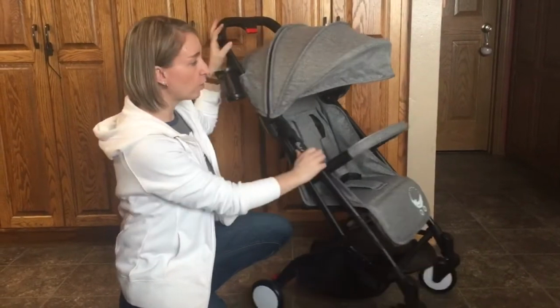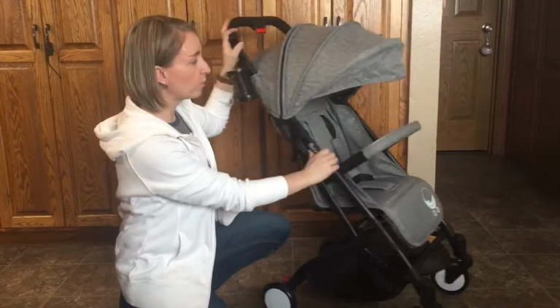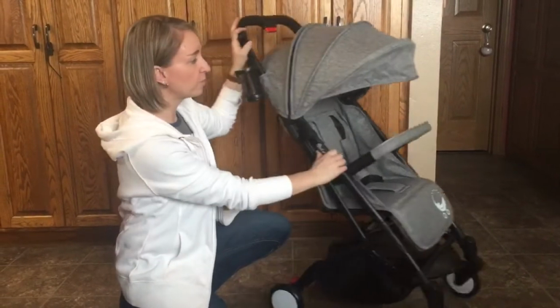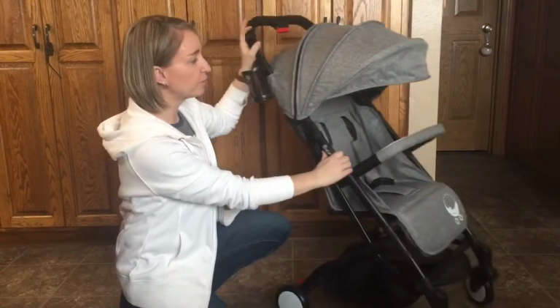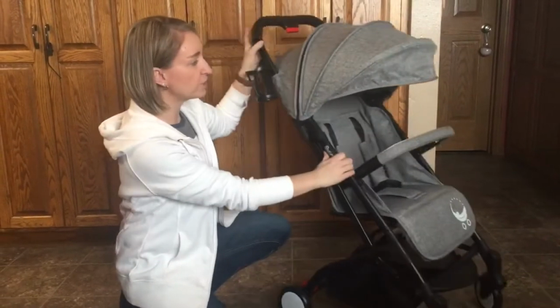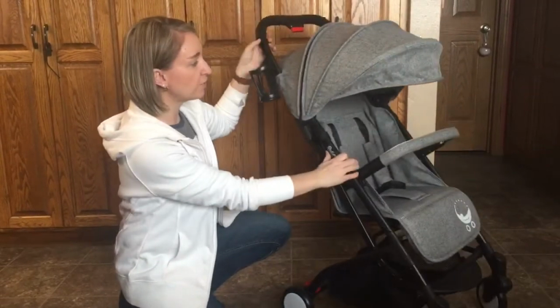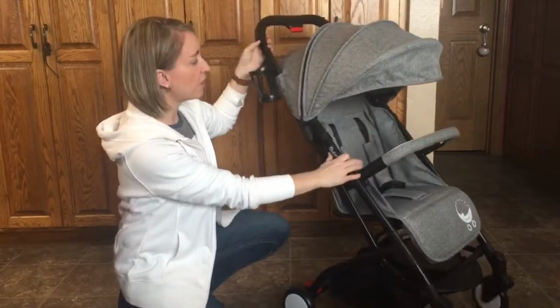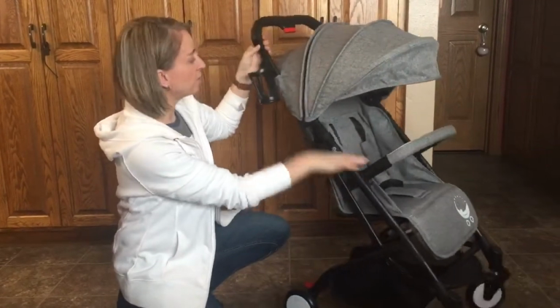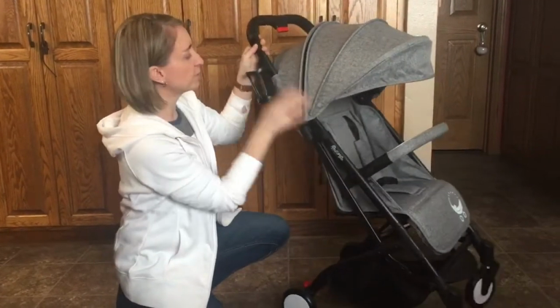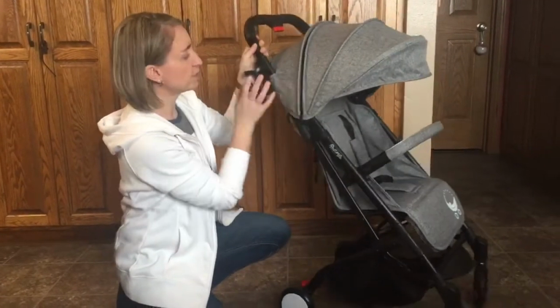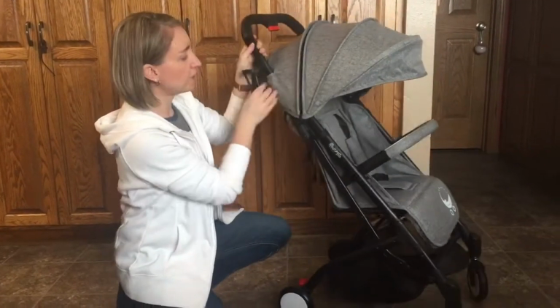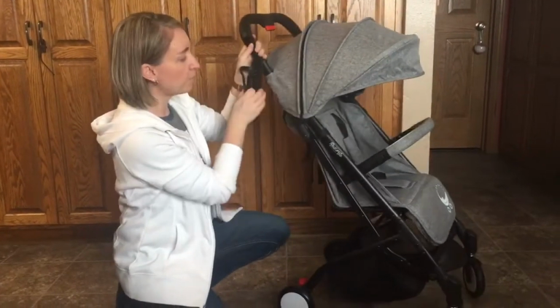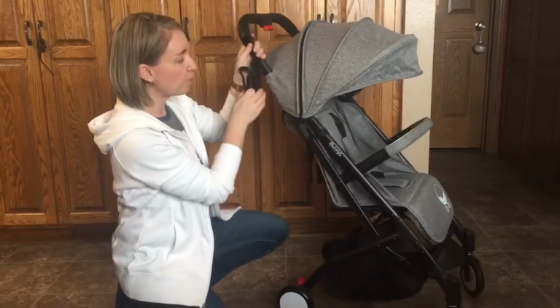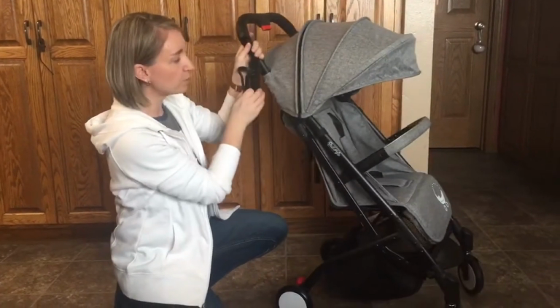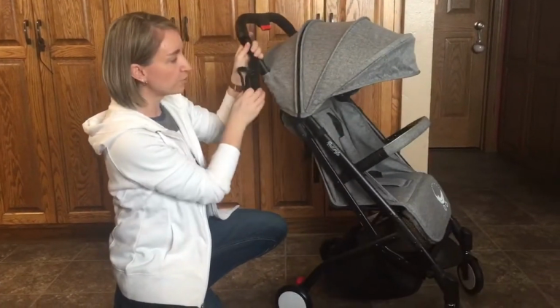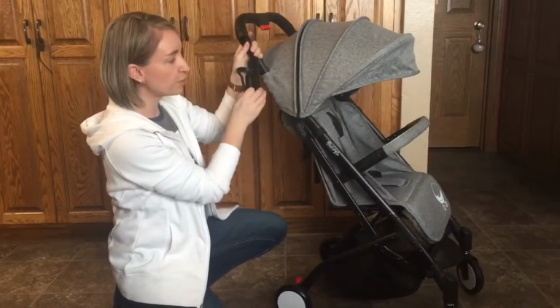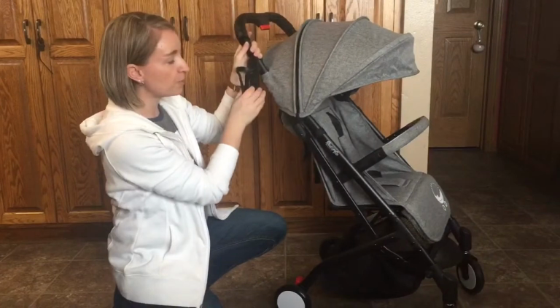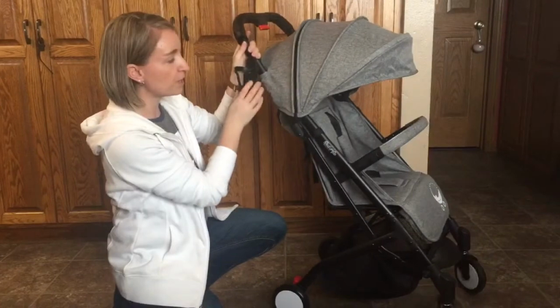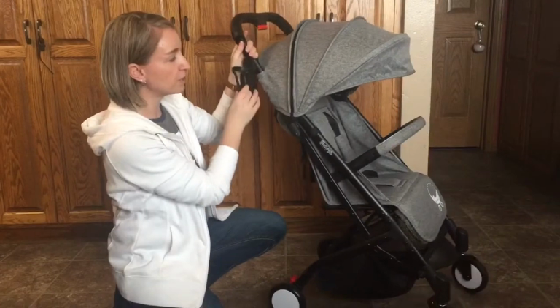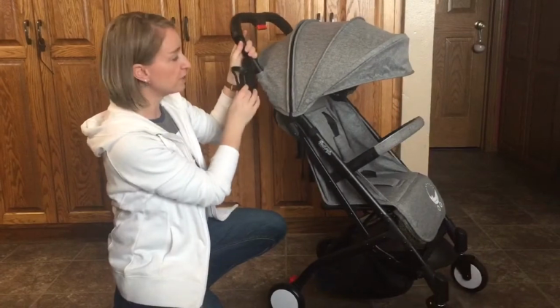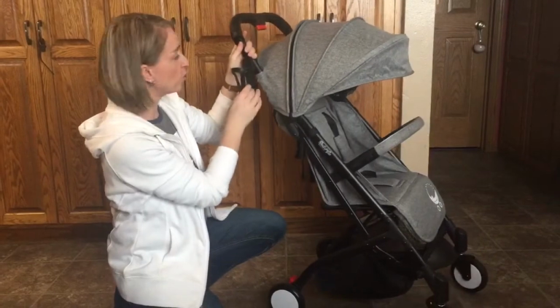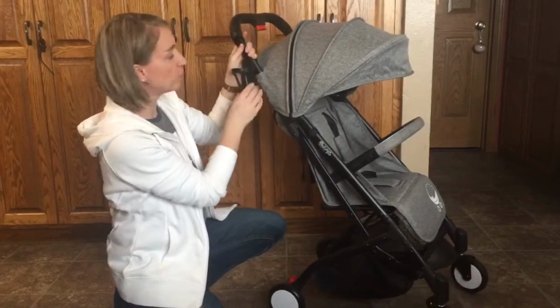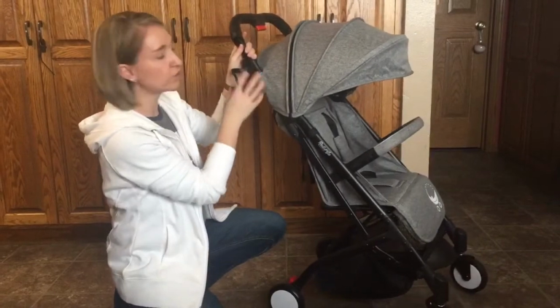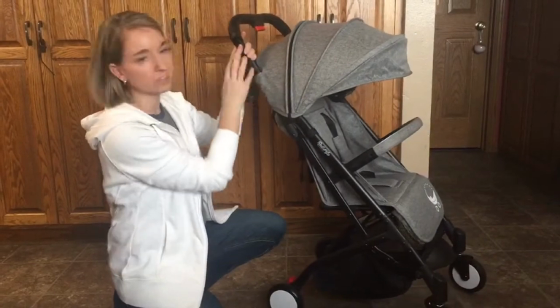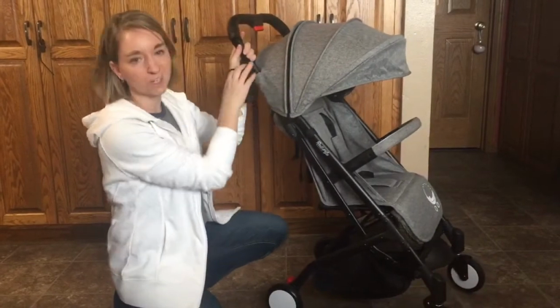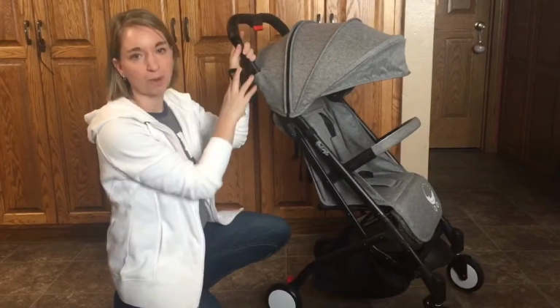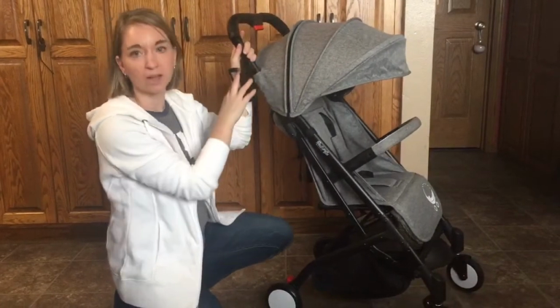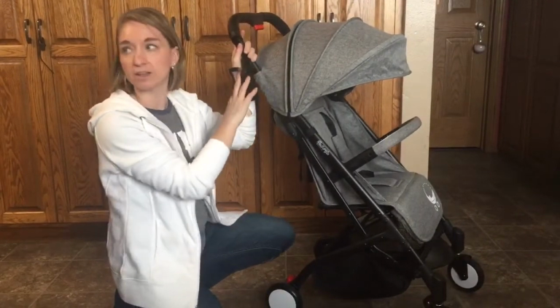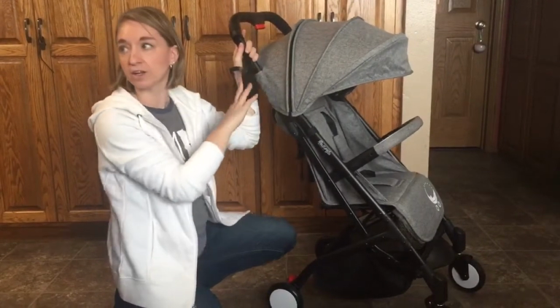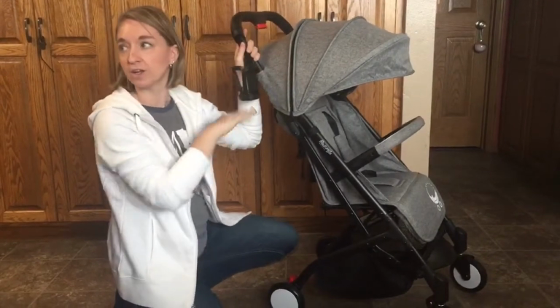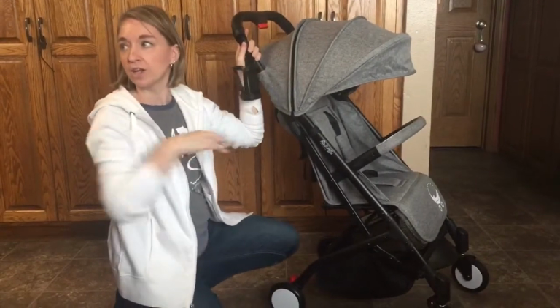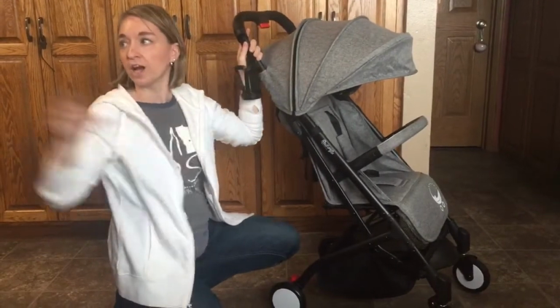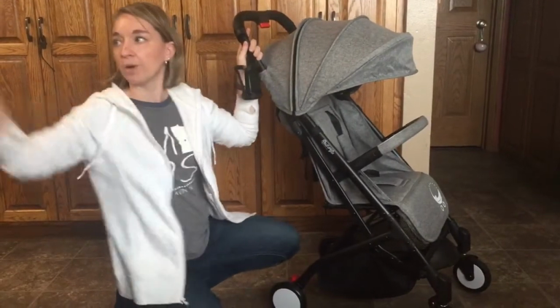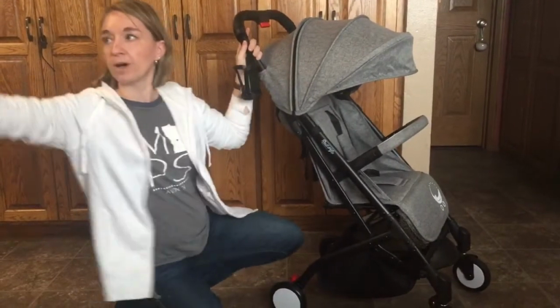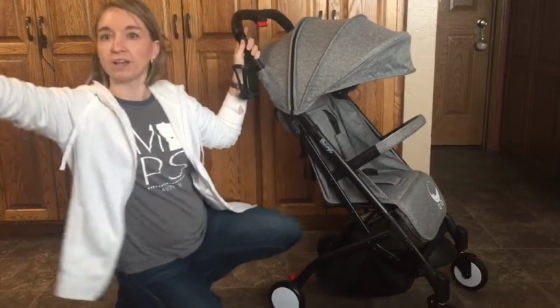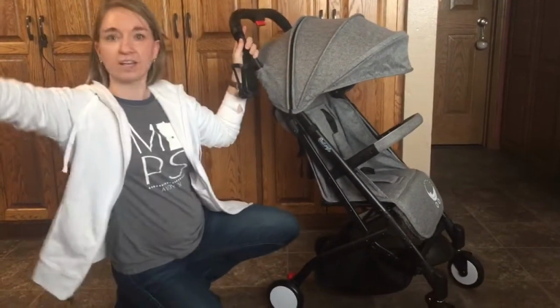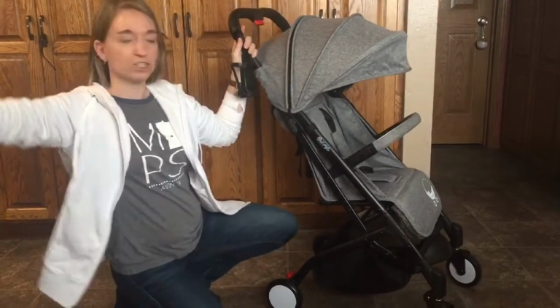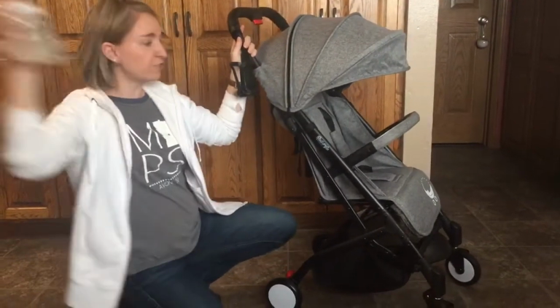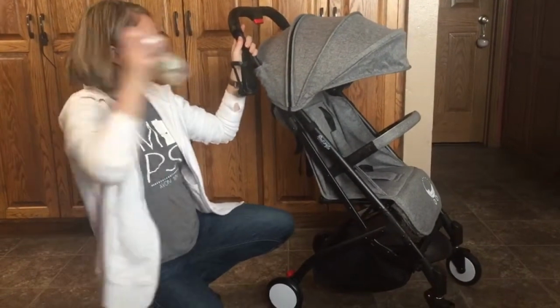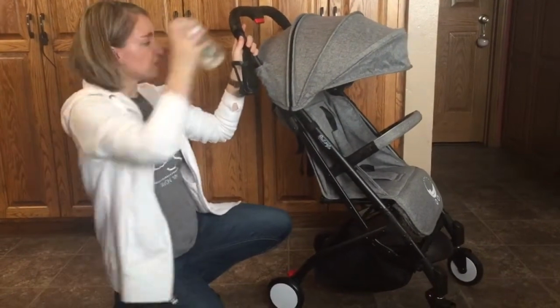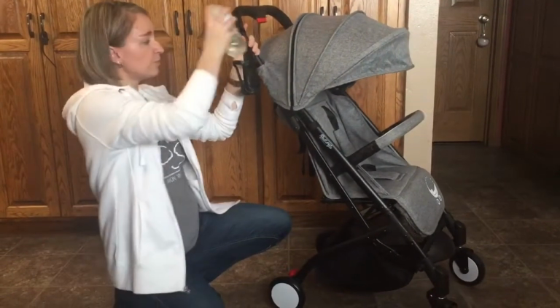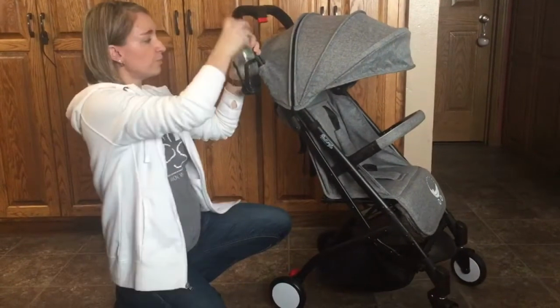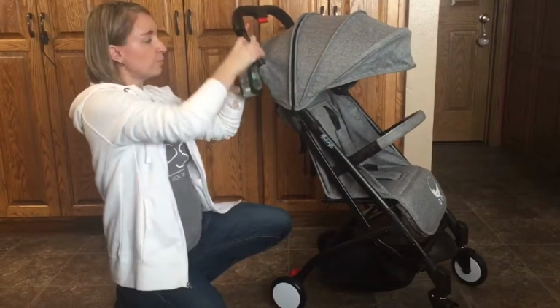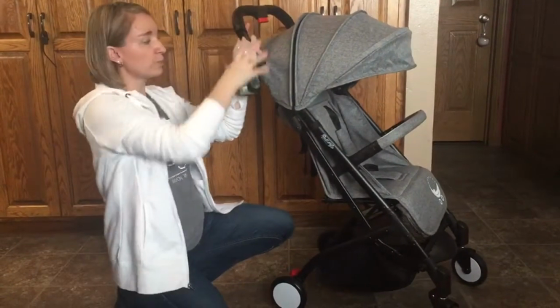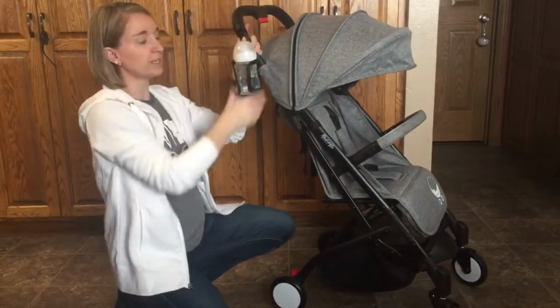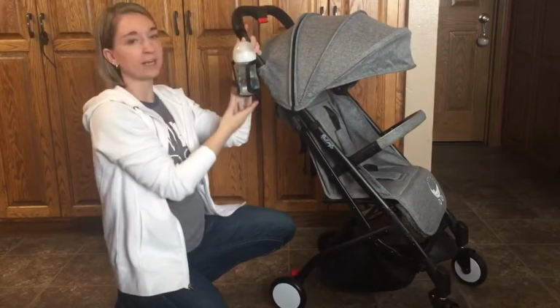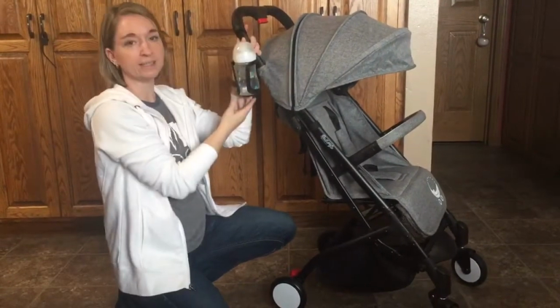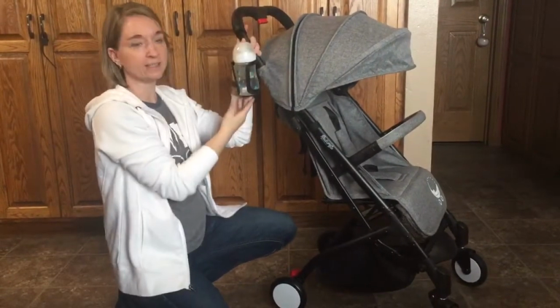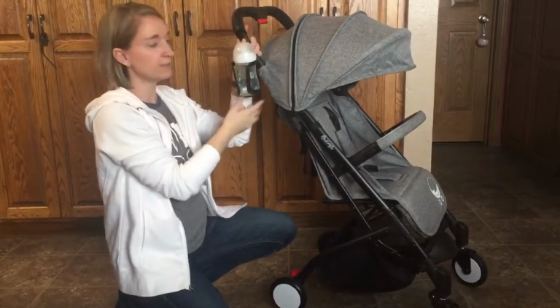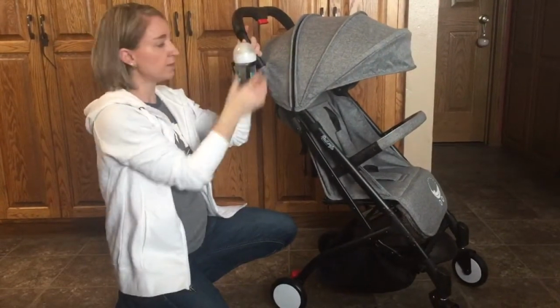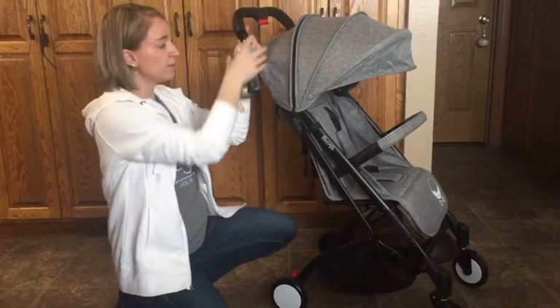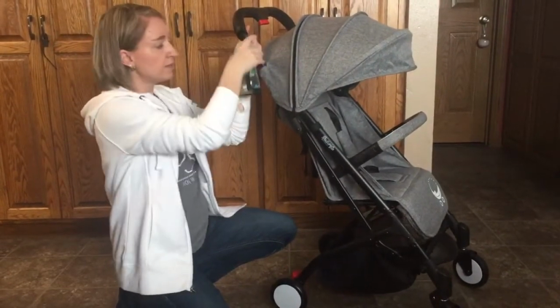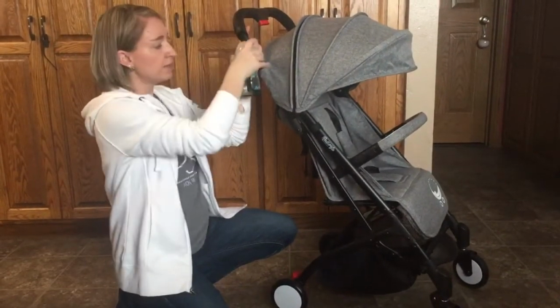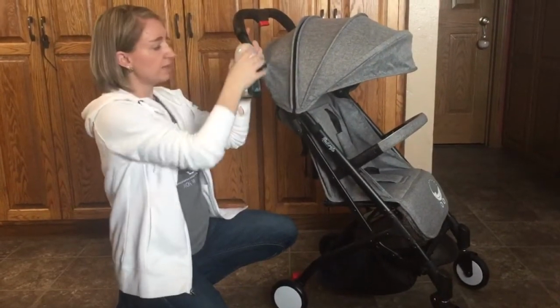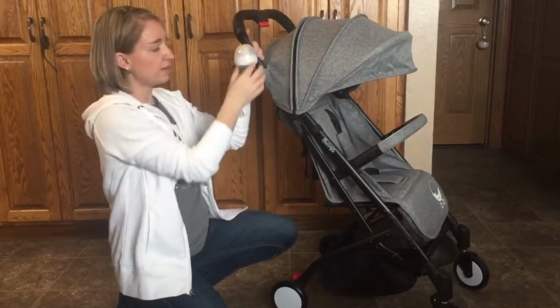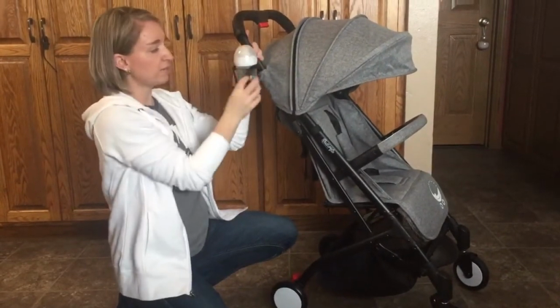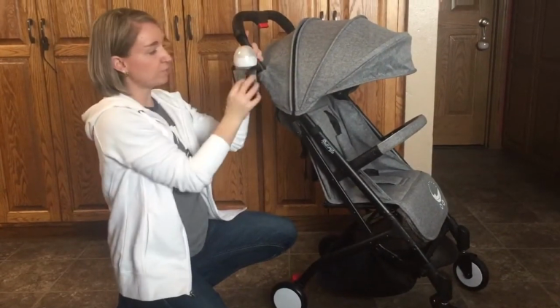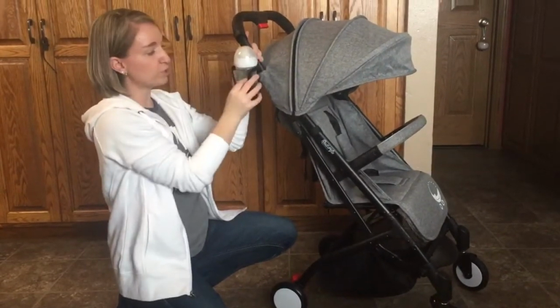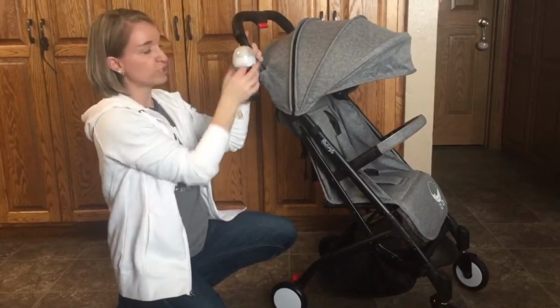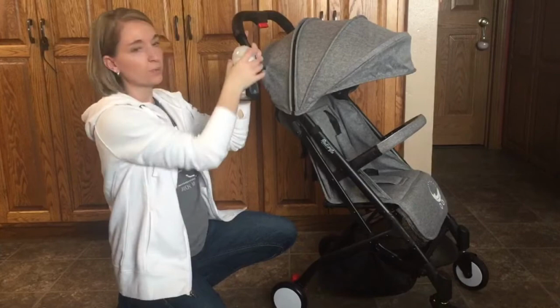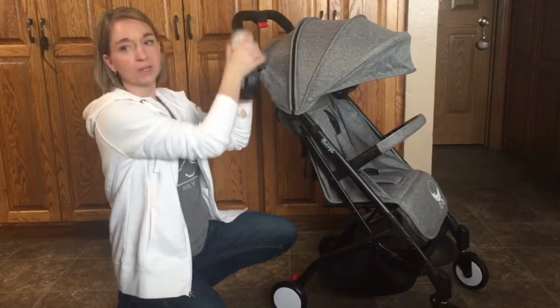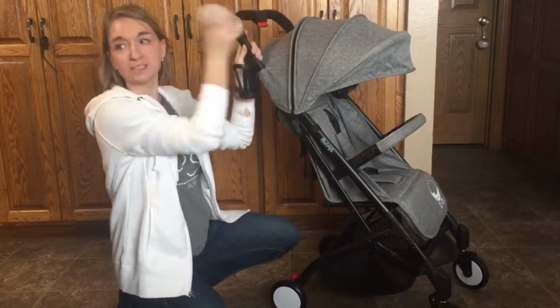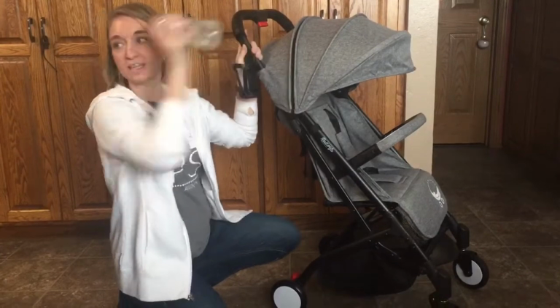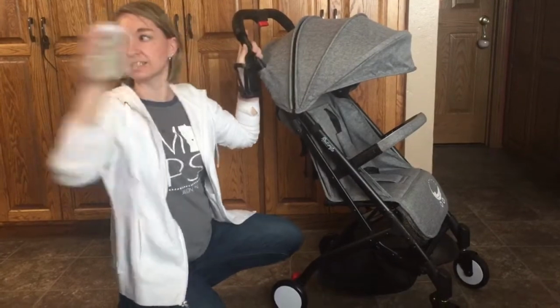First of all, there's a cup holder for the parents or you can stick a bottle in there. A bottle actually fits really nice — it kind of pushes apart and extends.